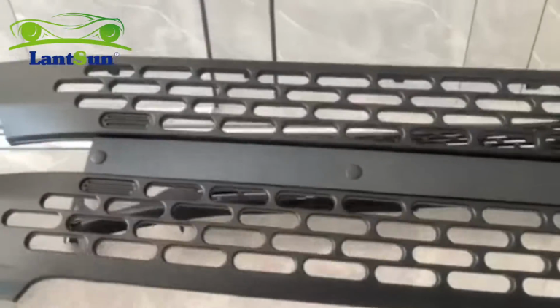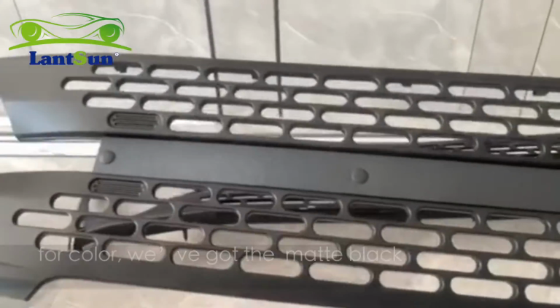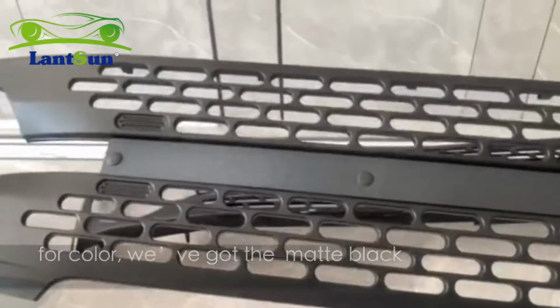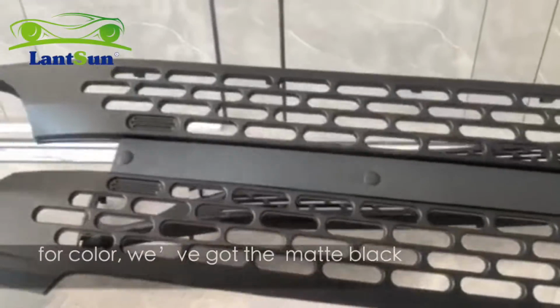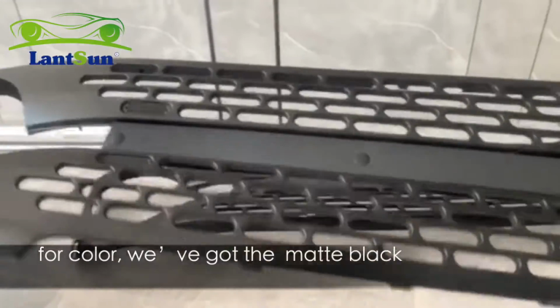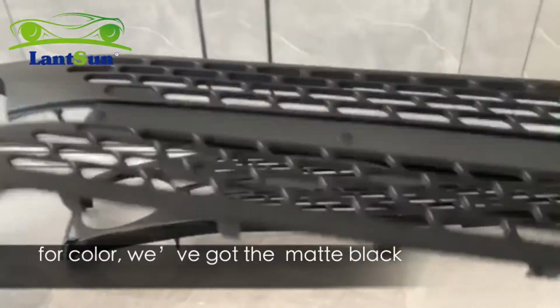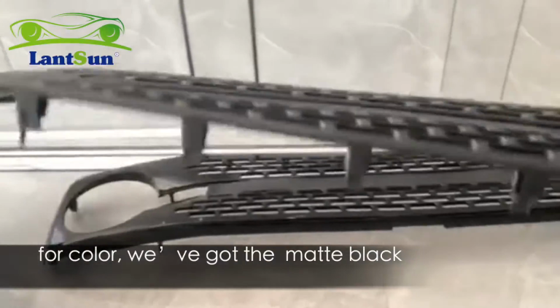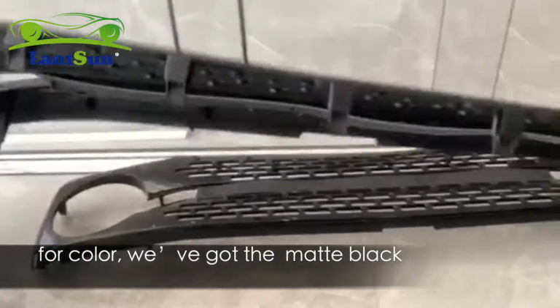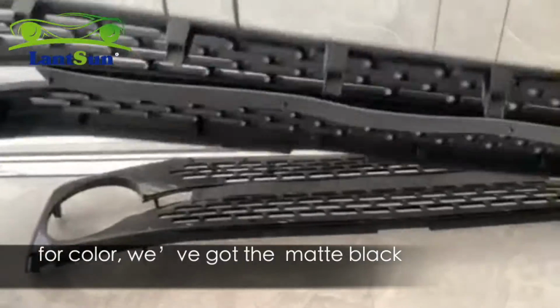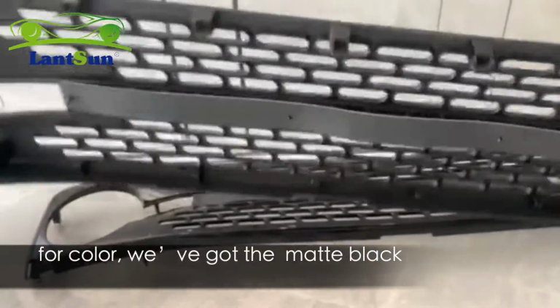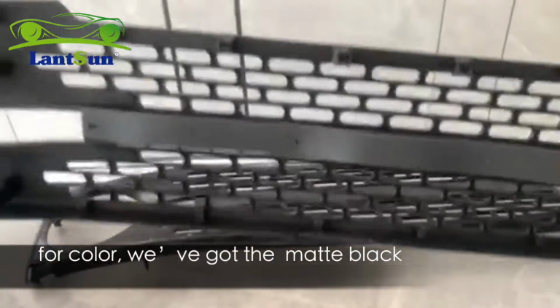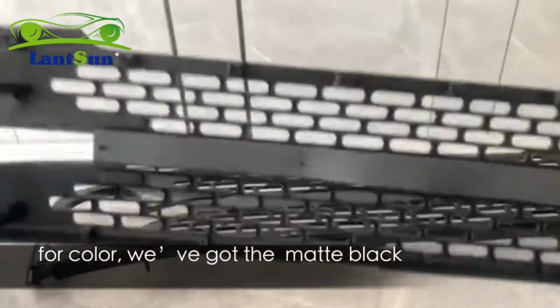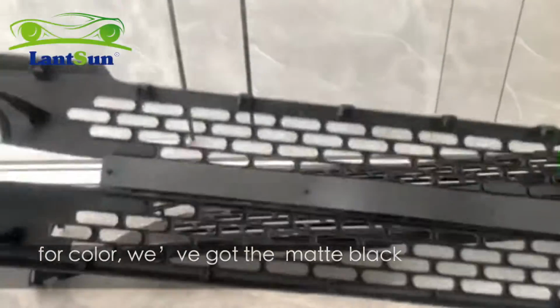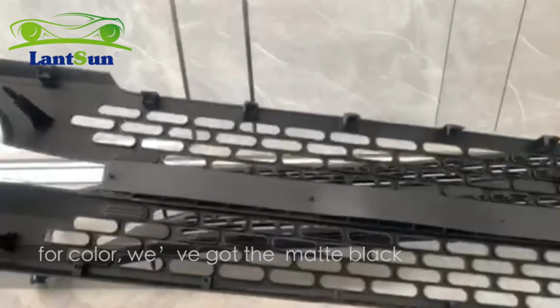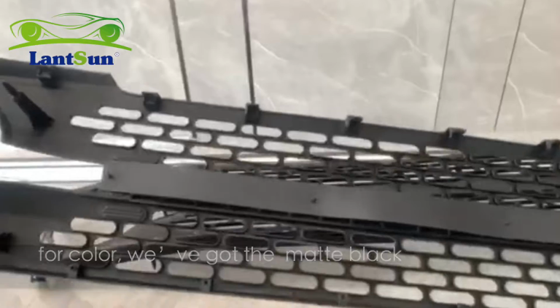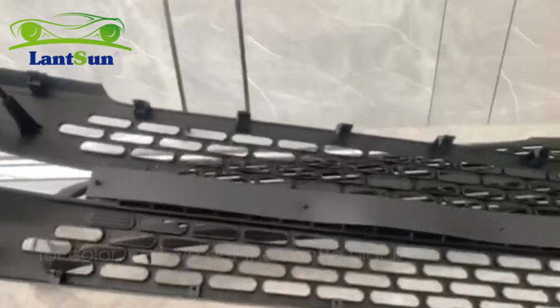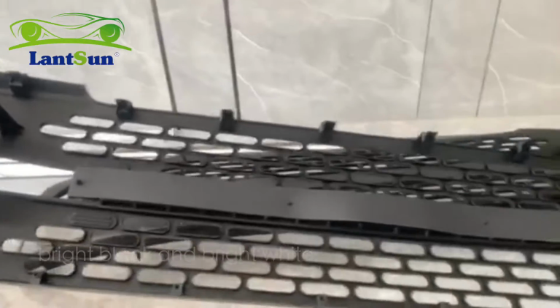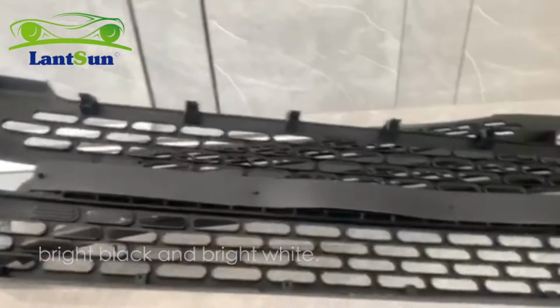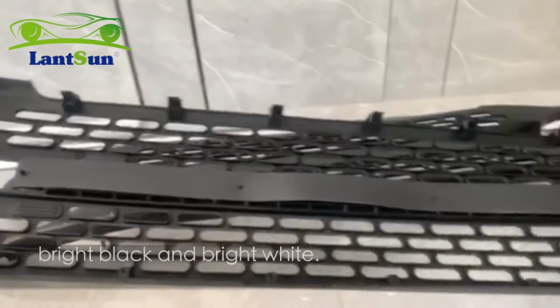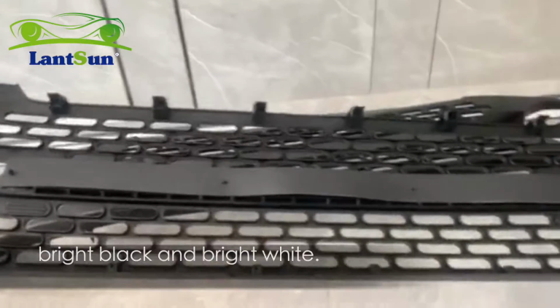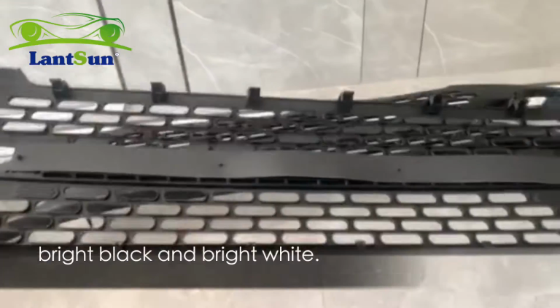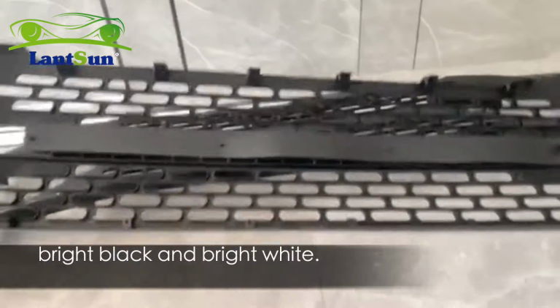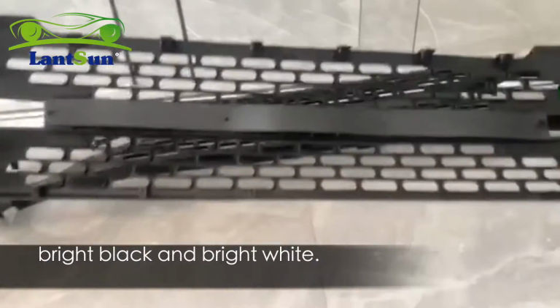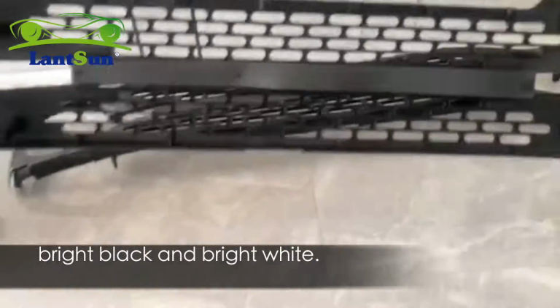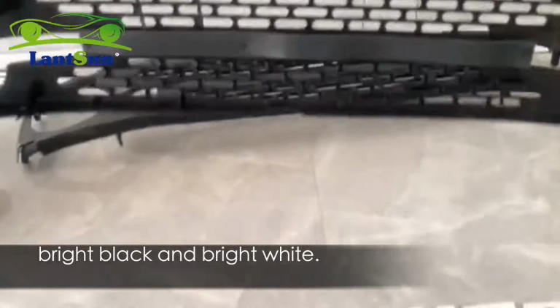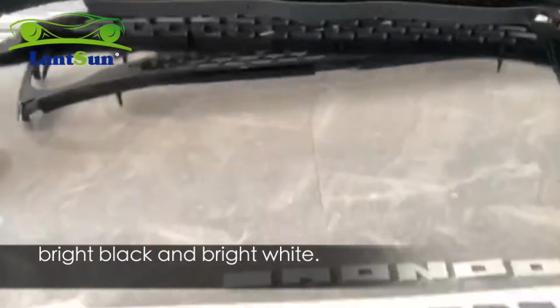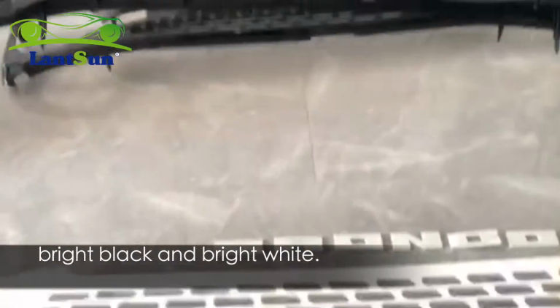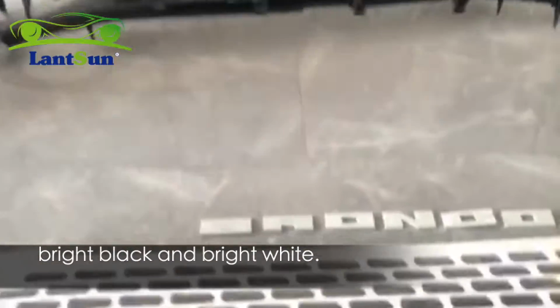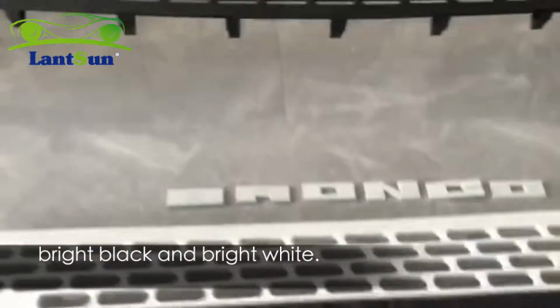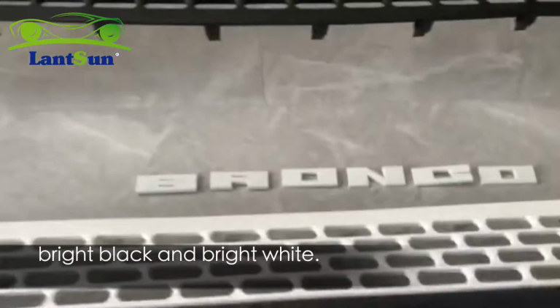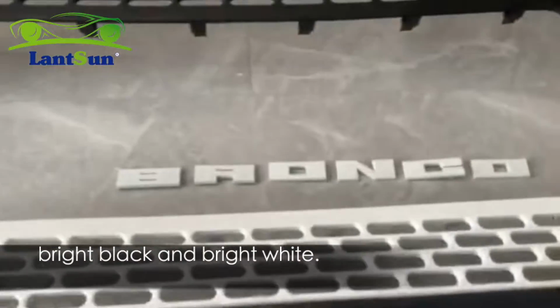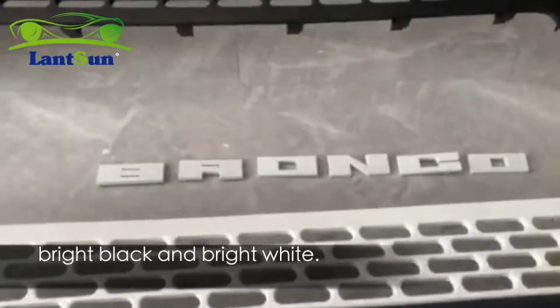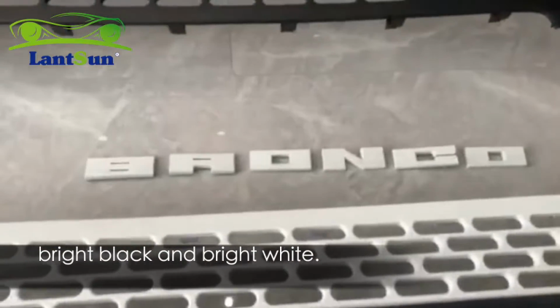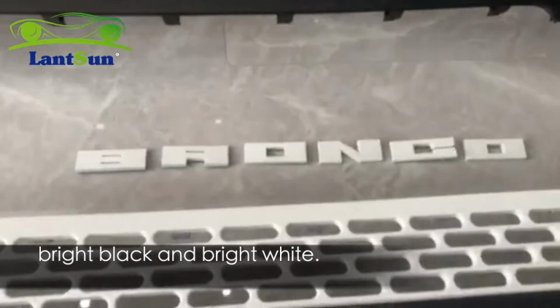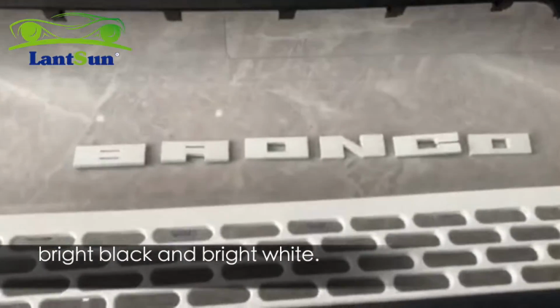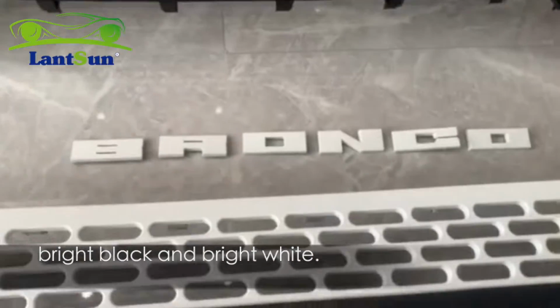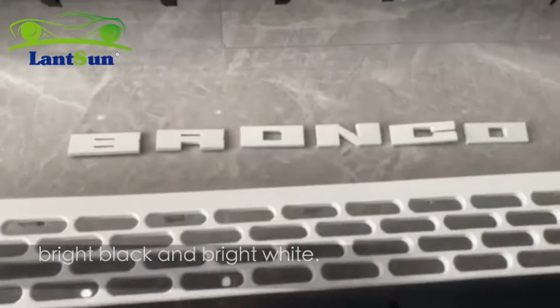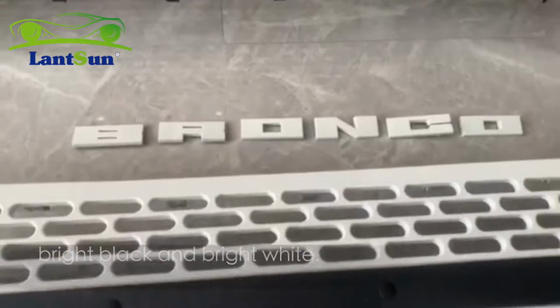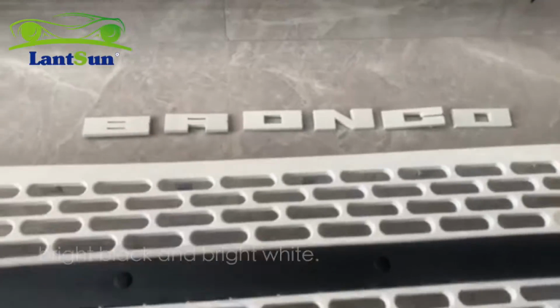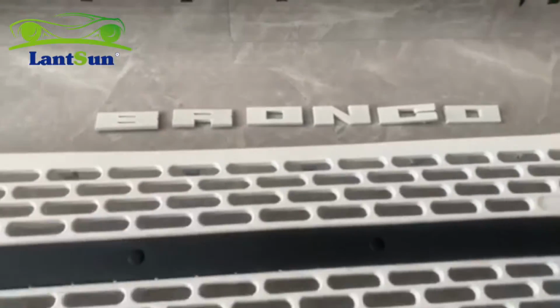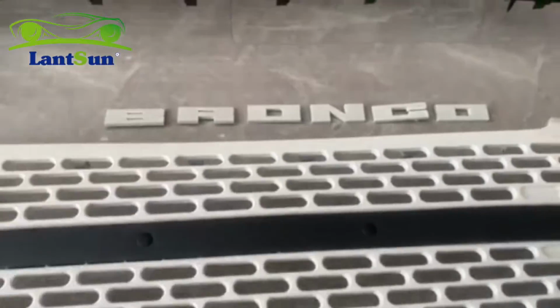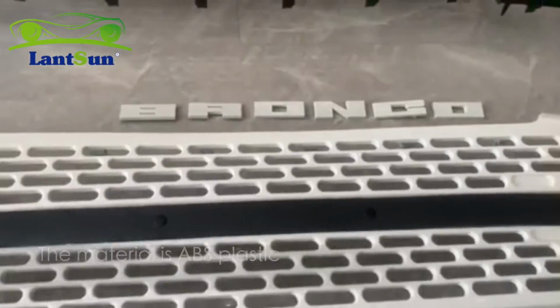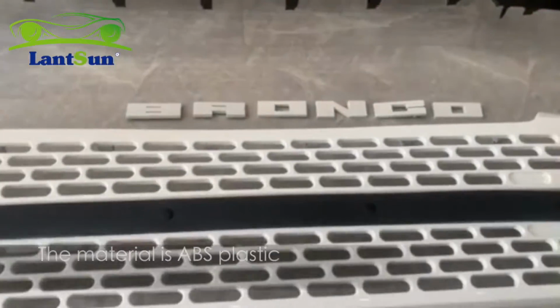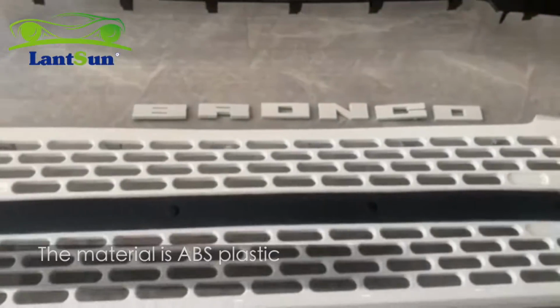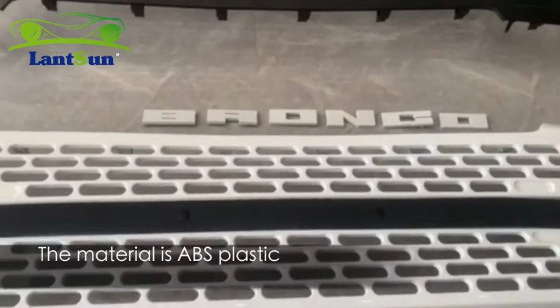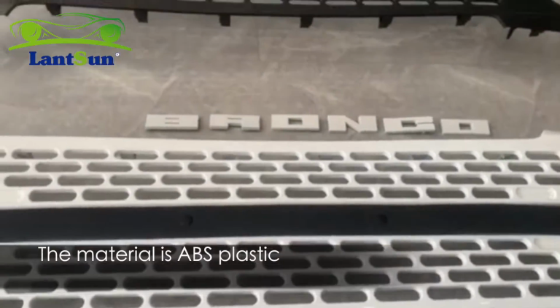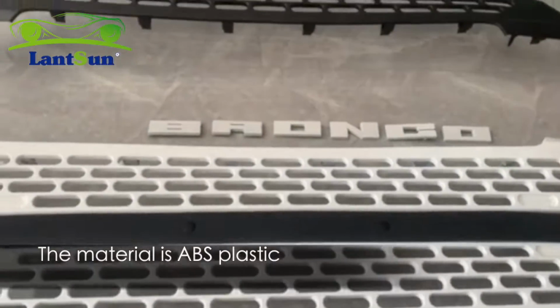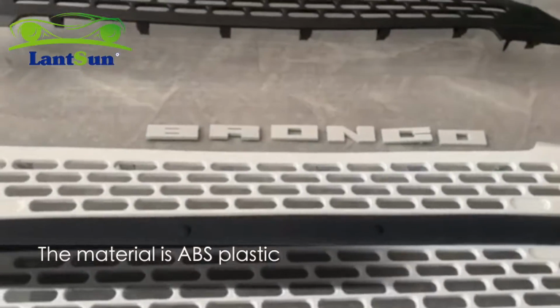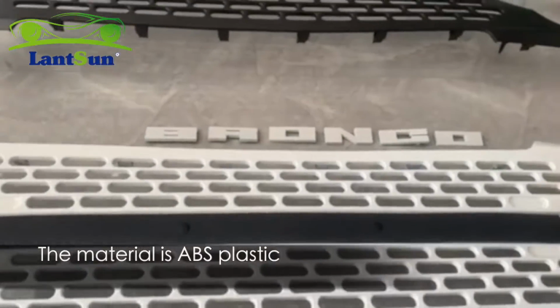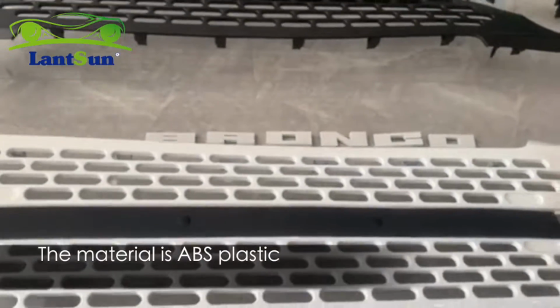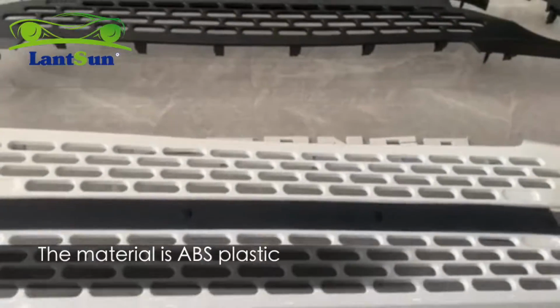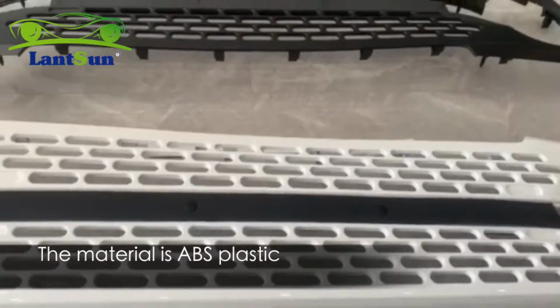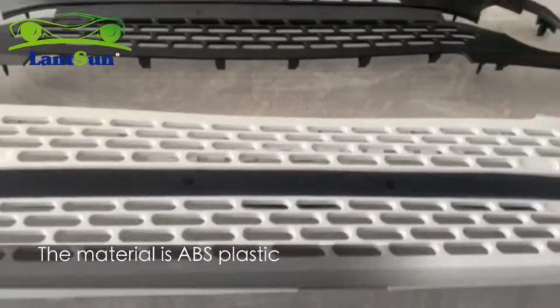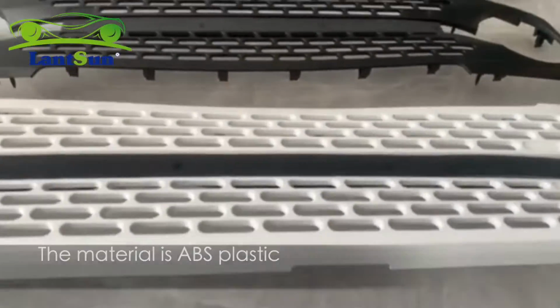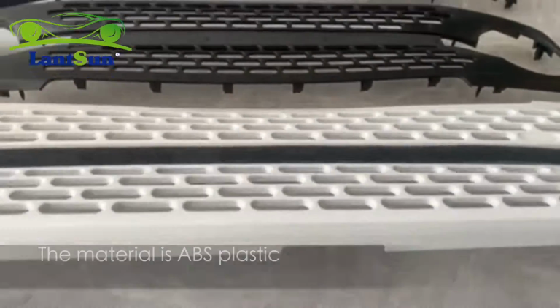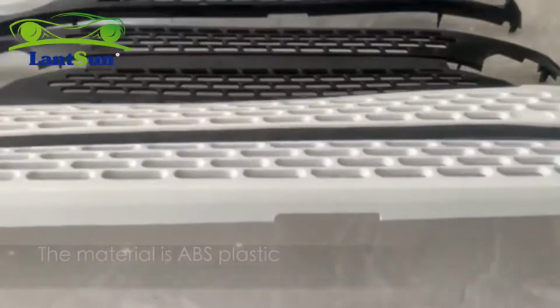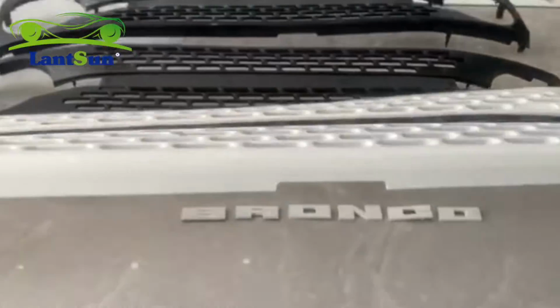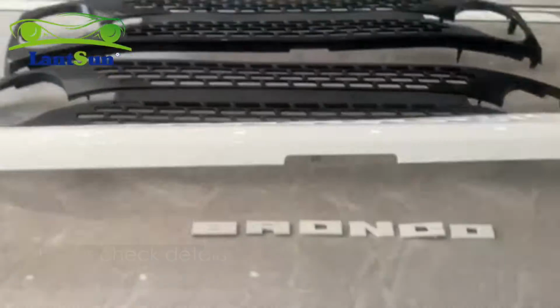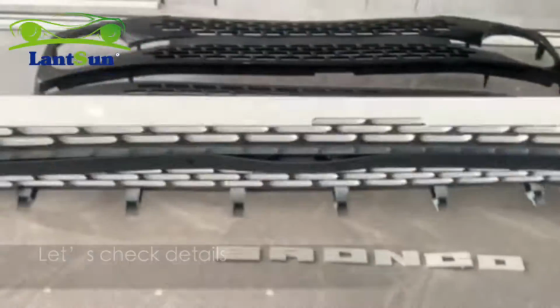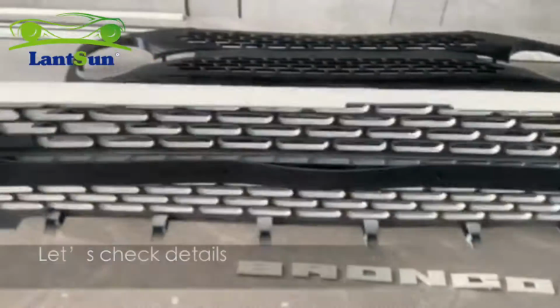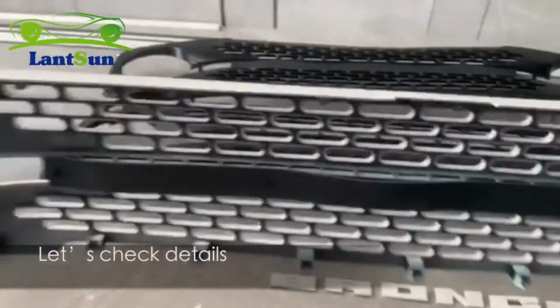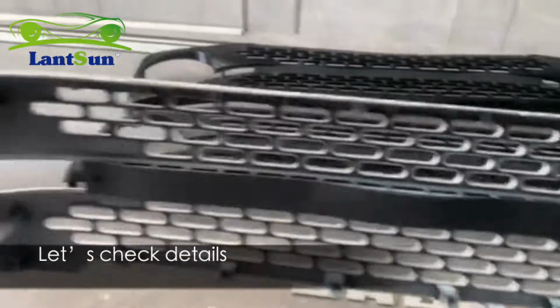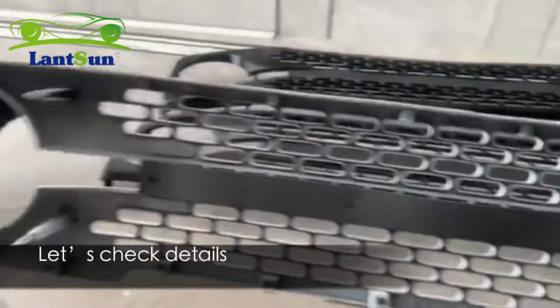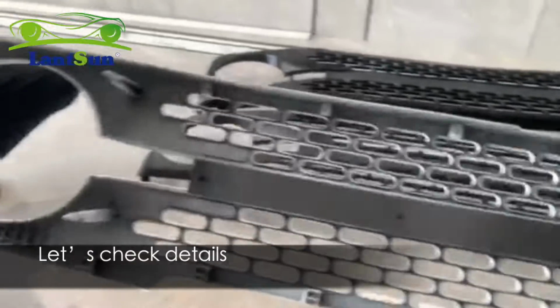For color, we've got the matte black, bright black, and bright white. The material is ABS plastic. Let's see the details.